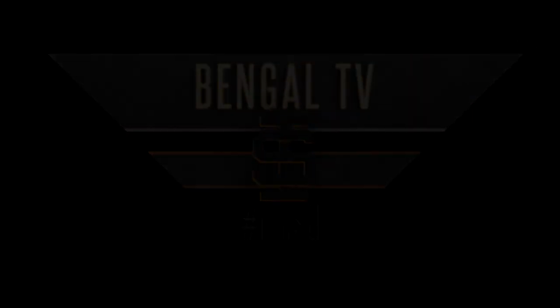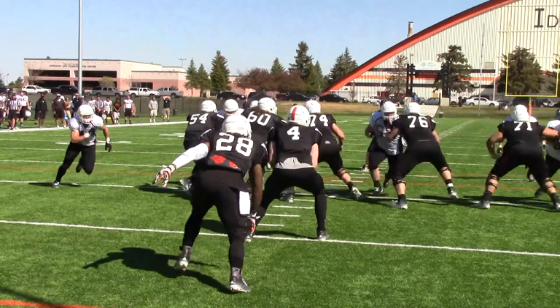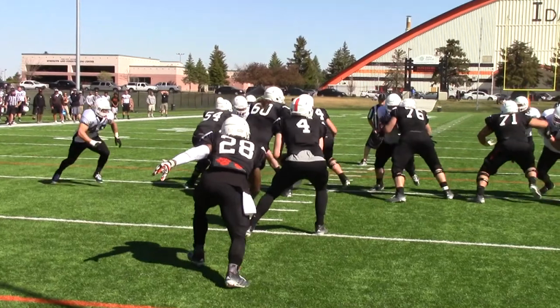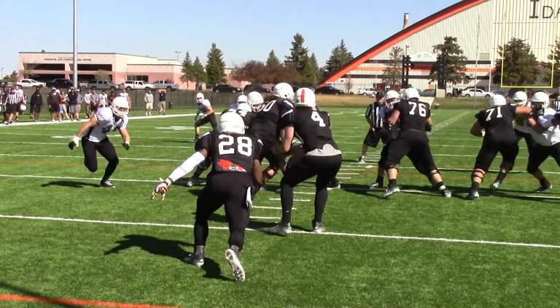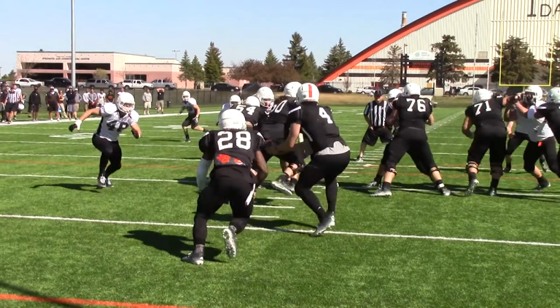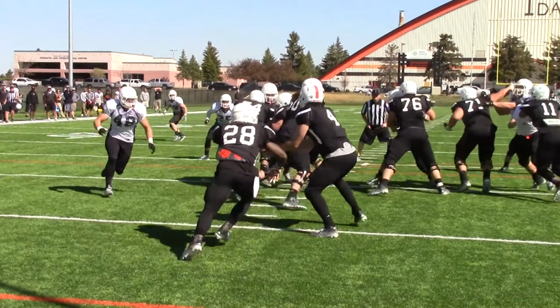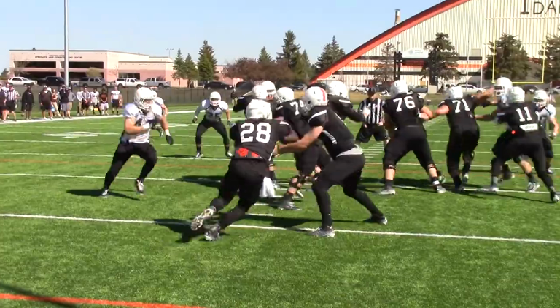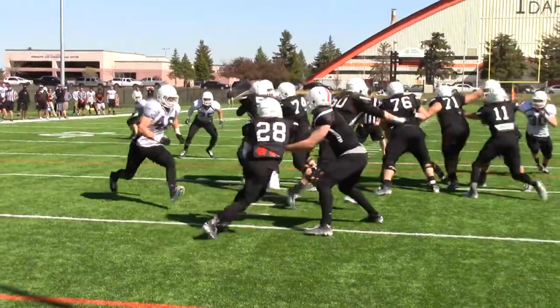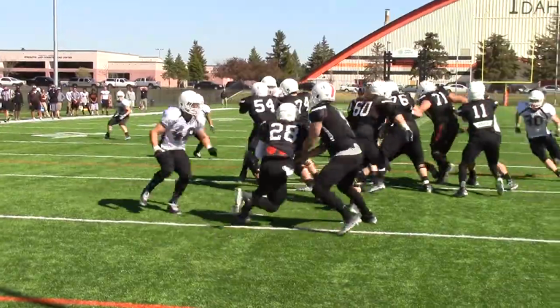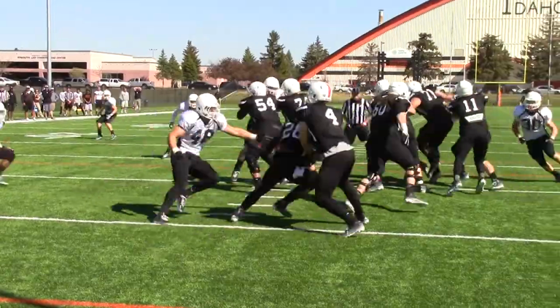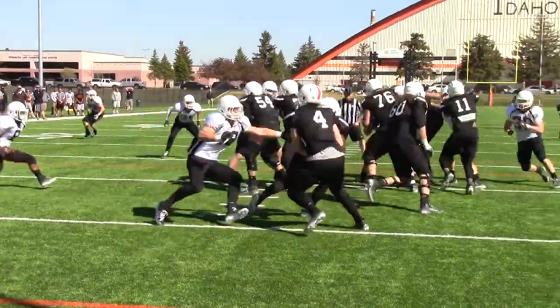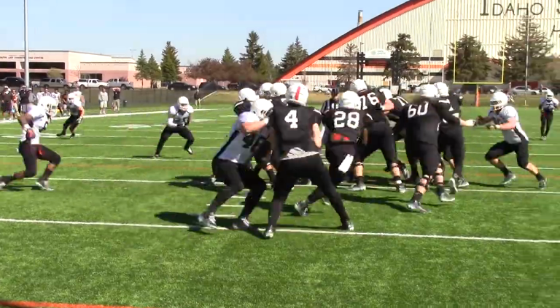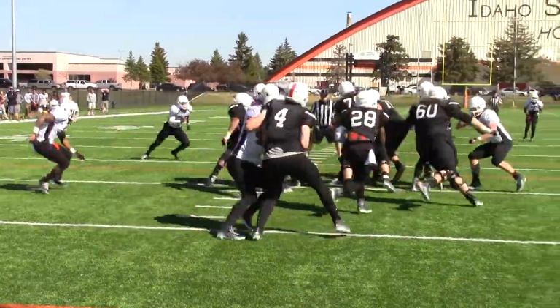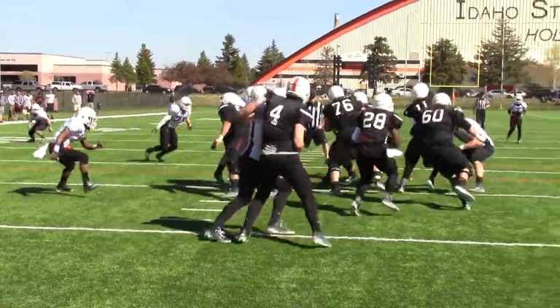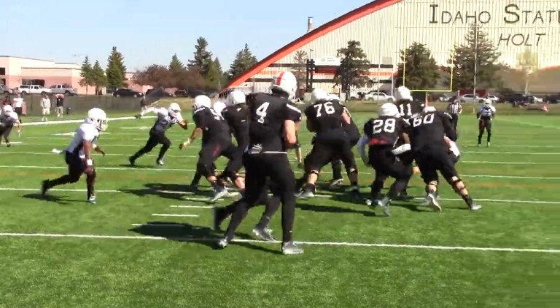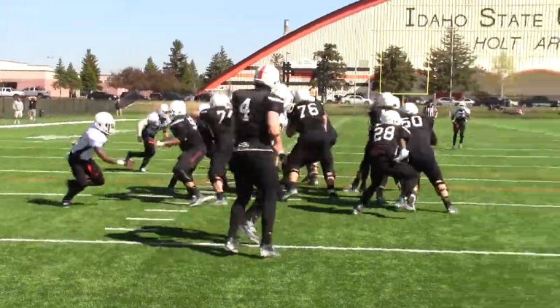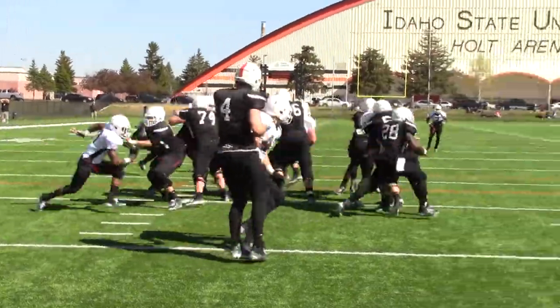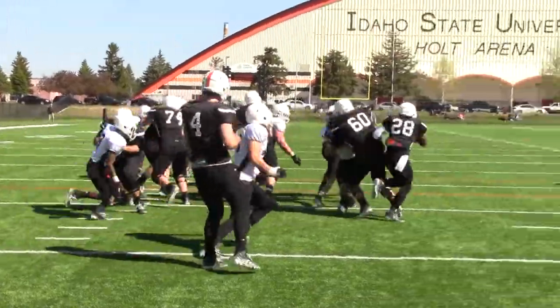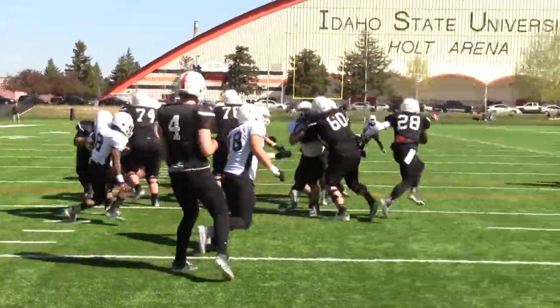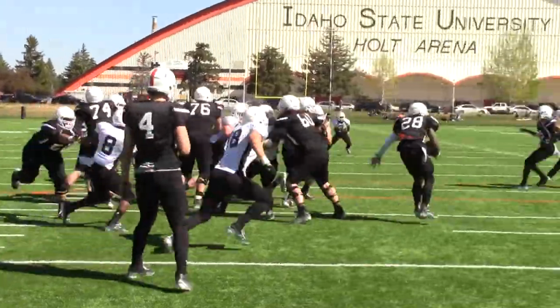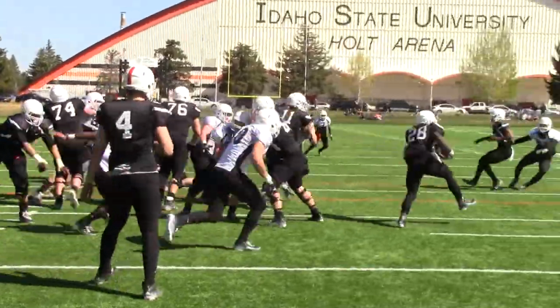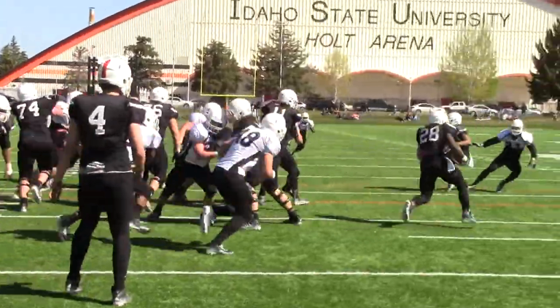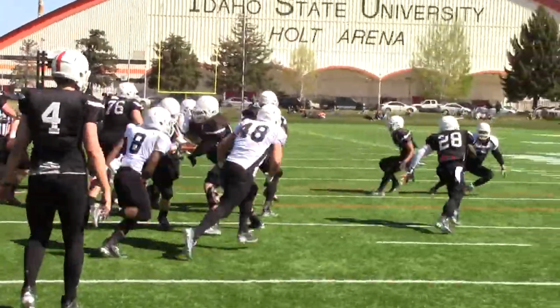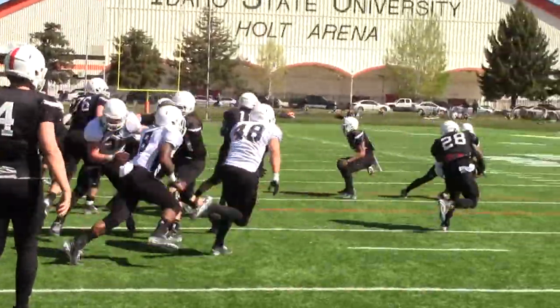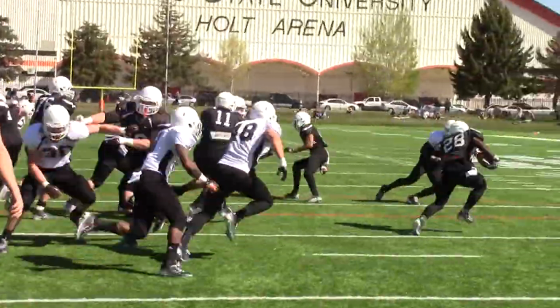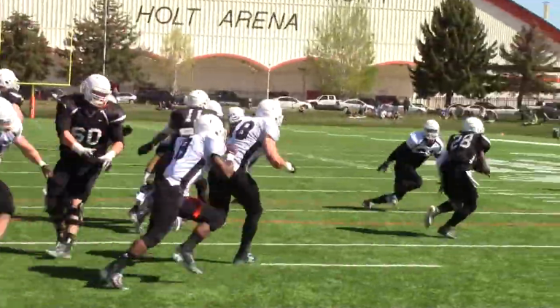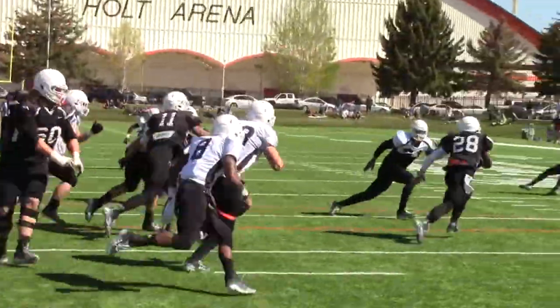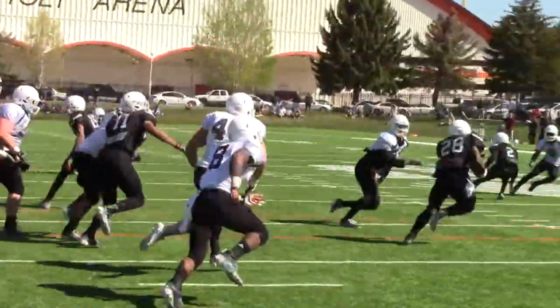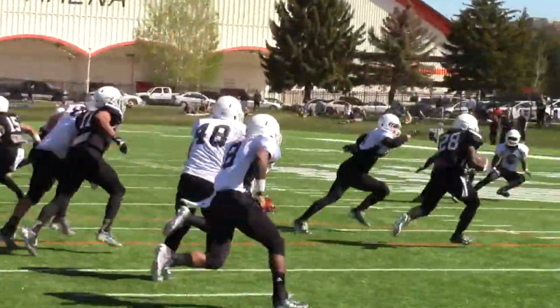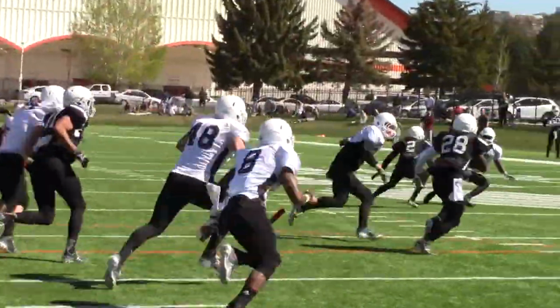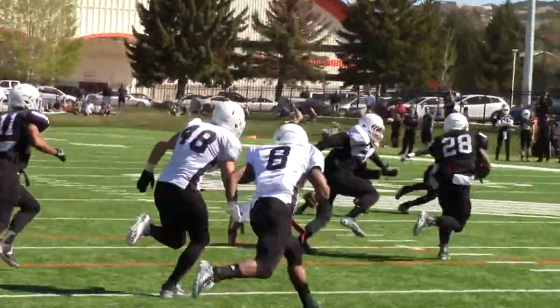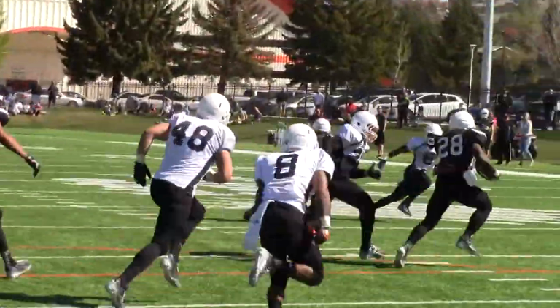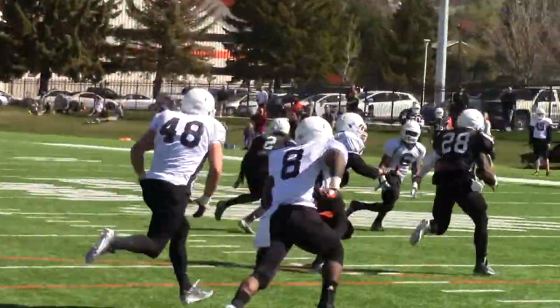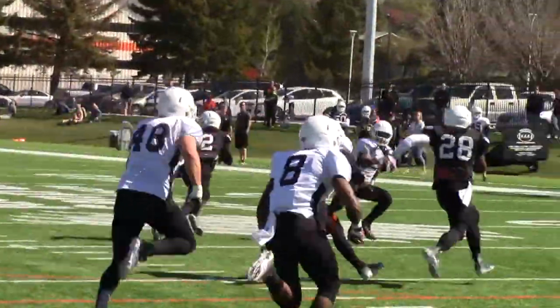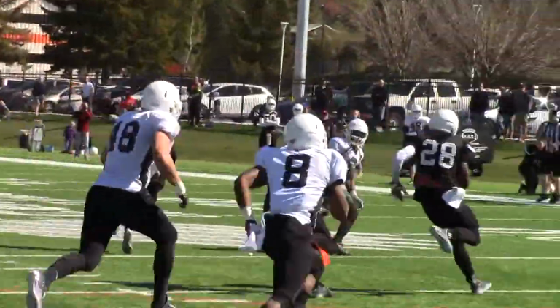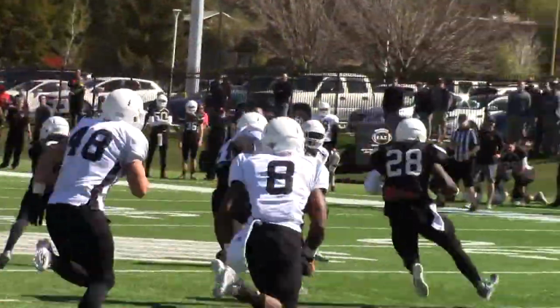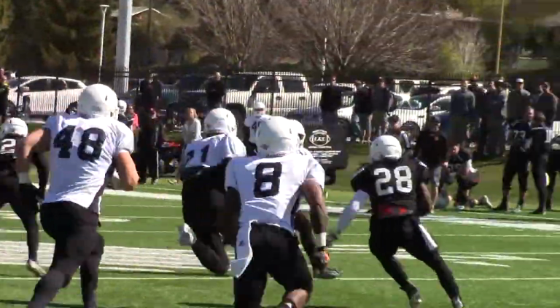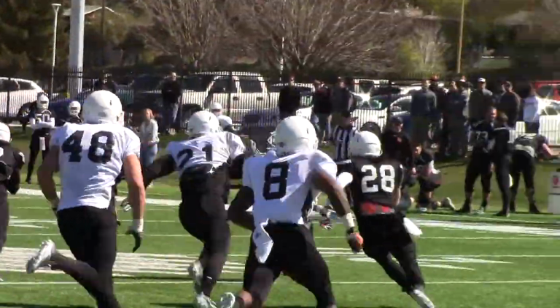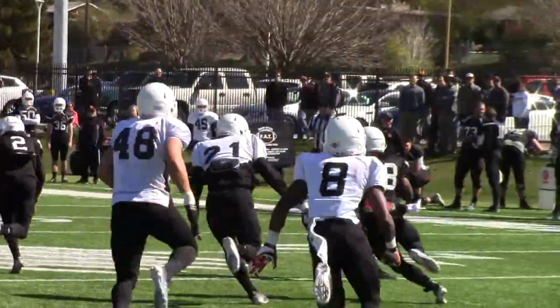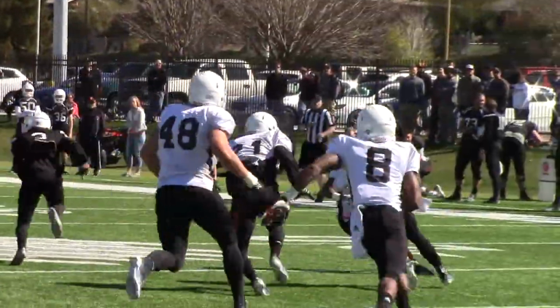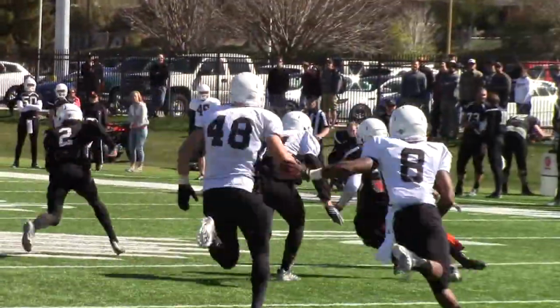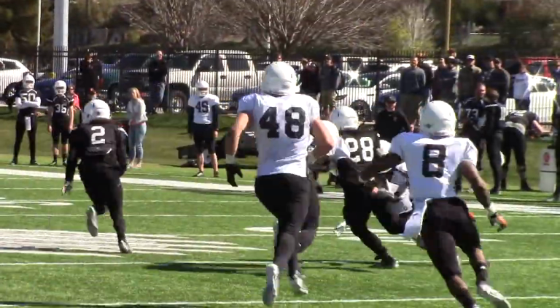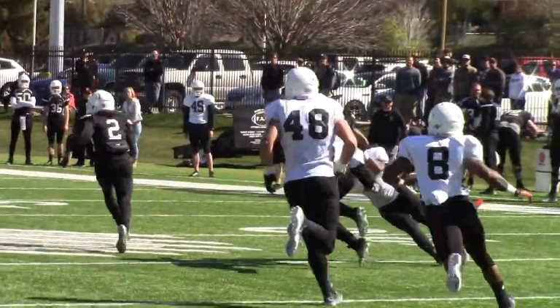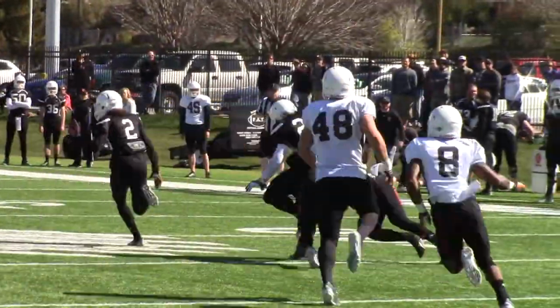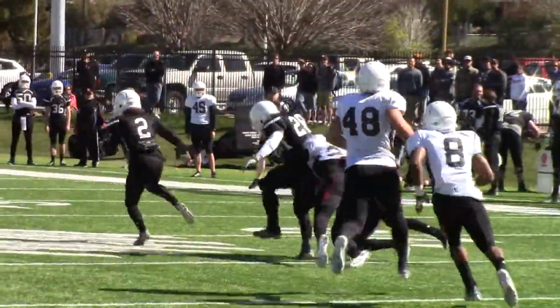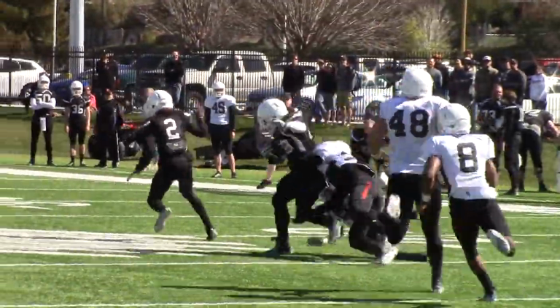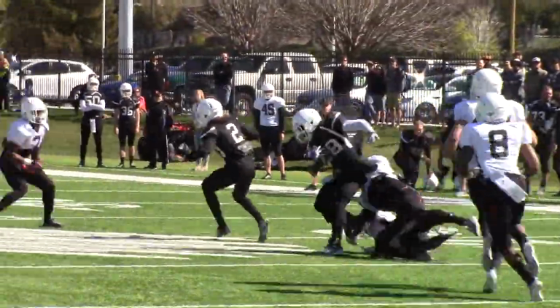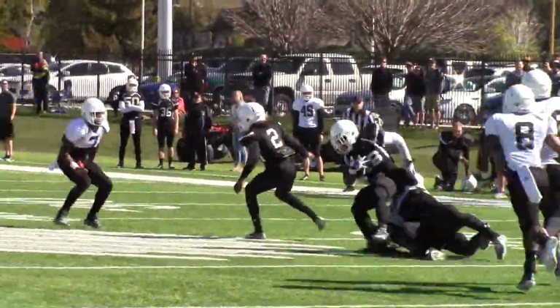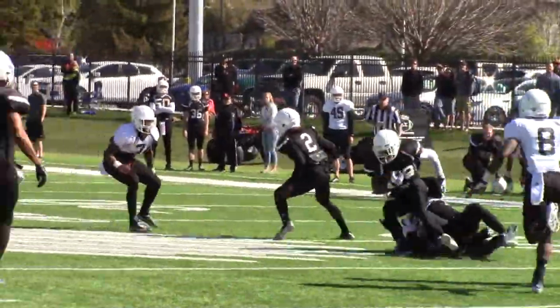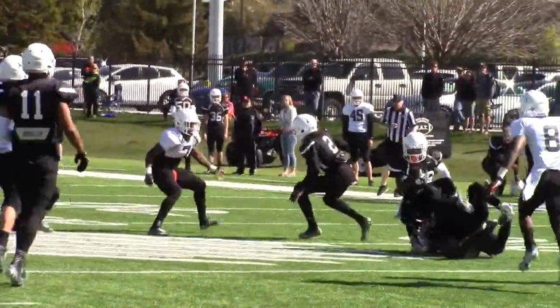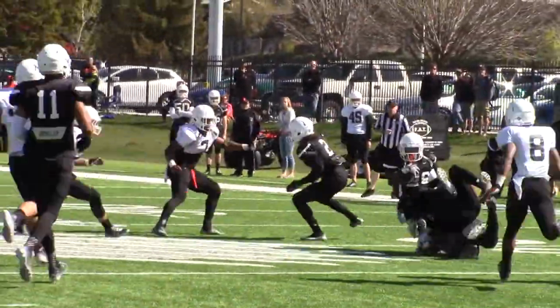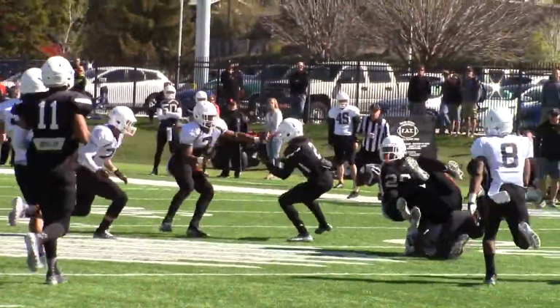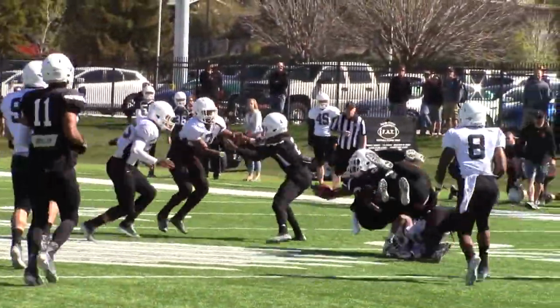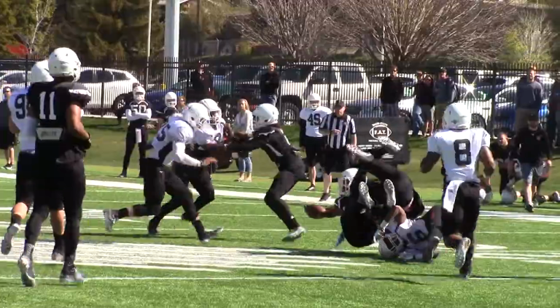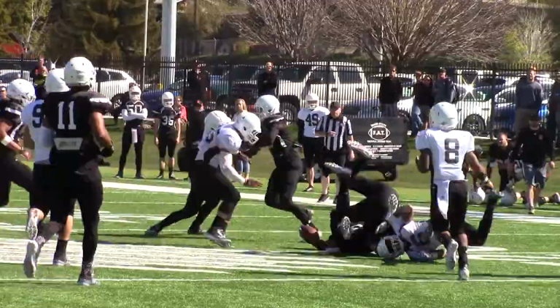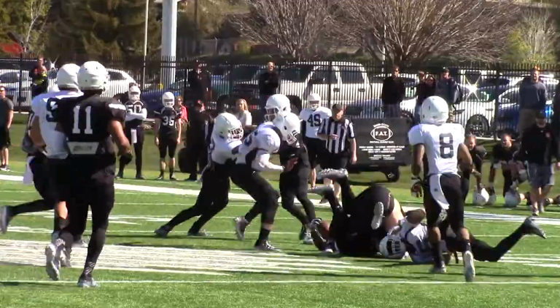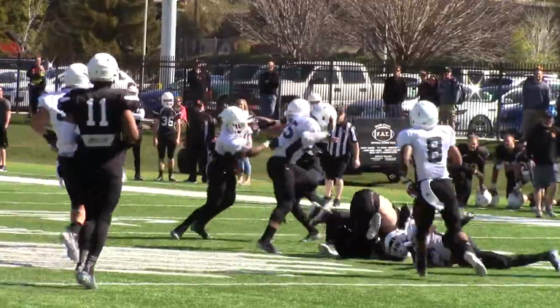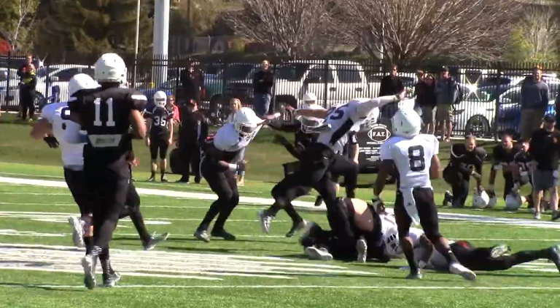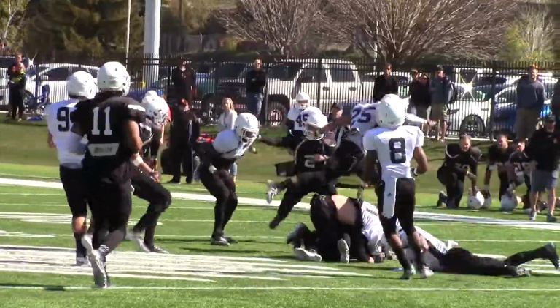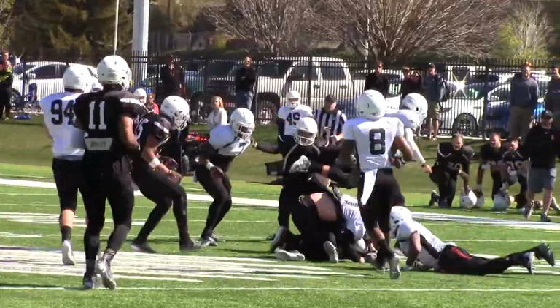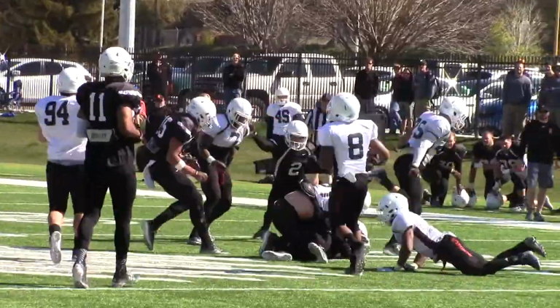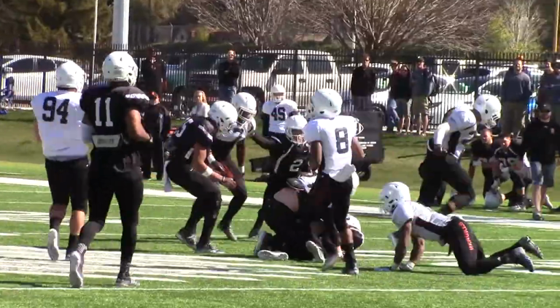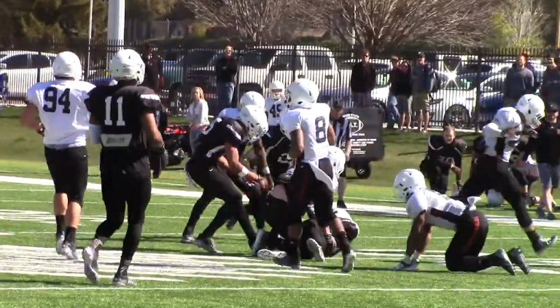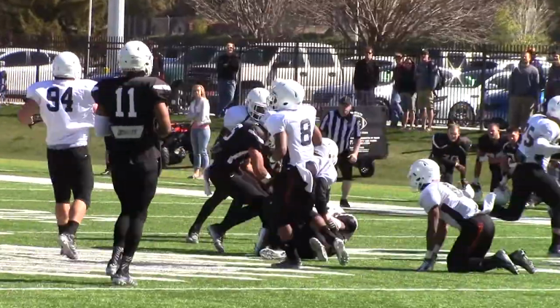Let's go — second spring scrimmage. Two scrimmages and then the official spring game for the Idaho State Bengals.